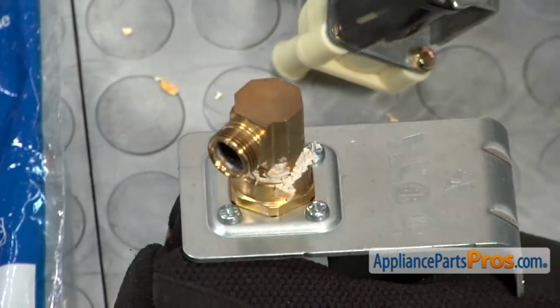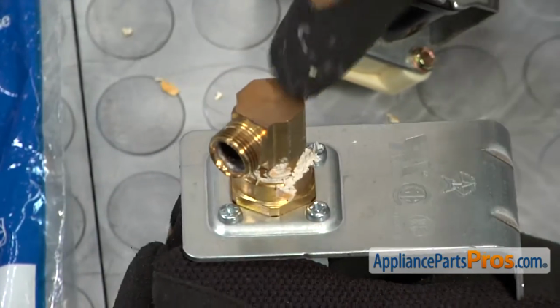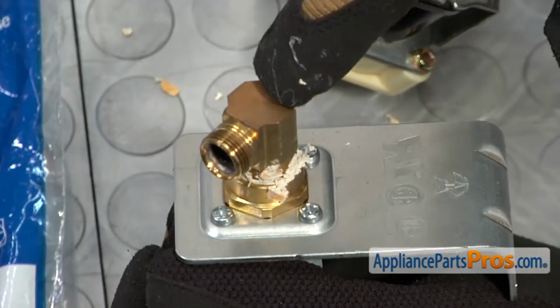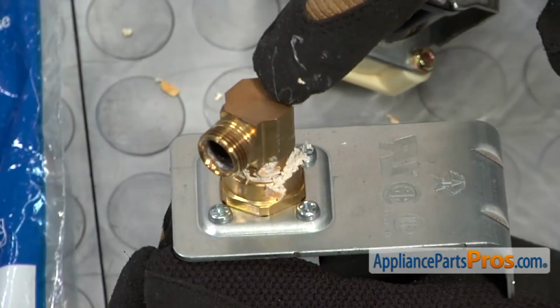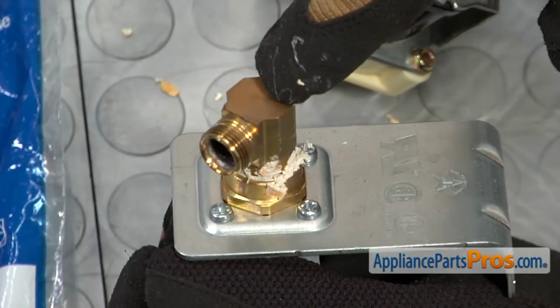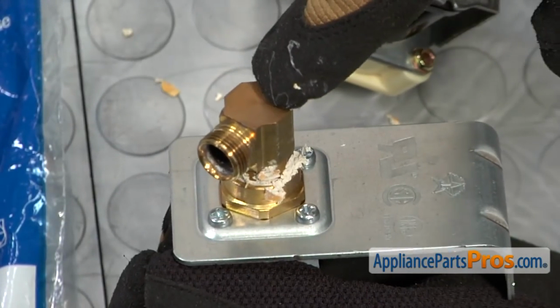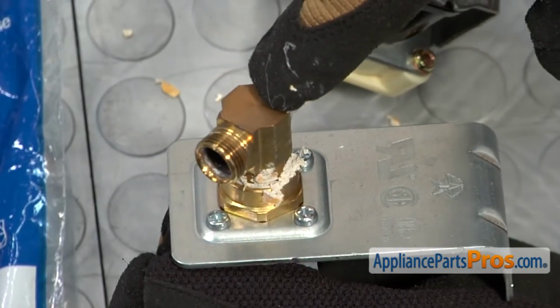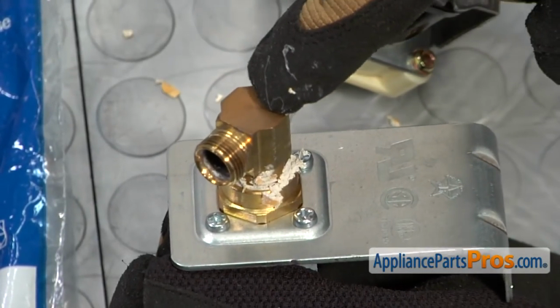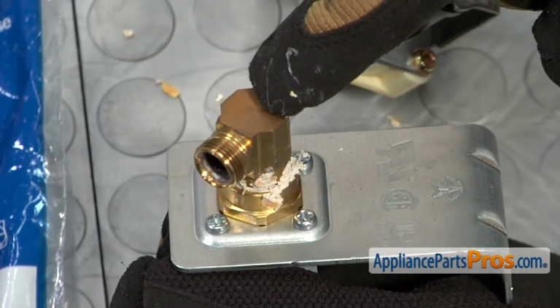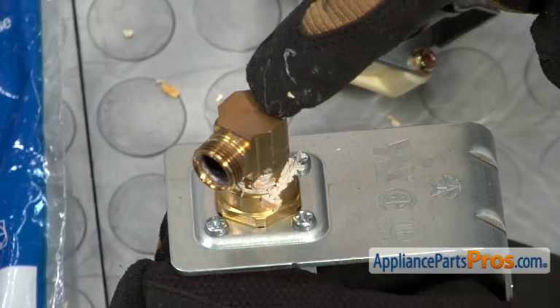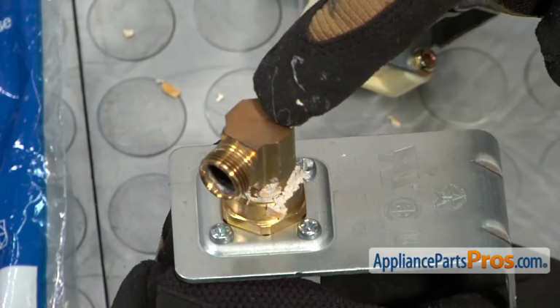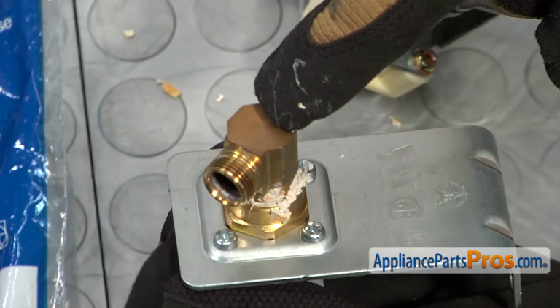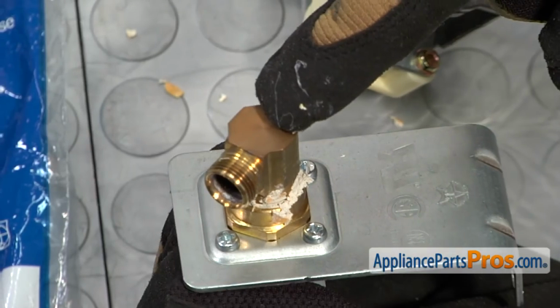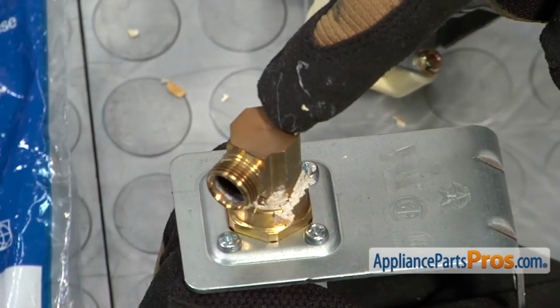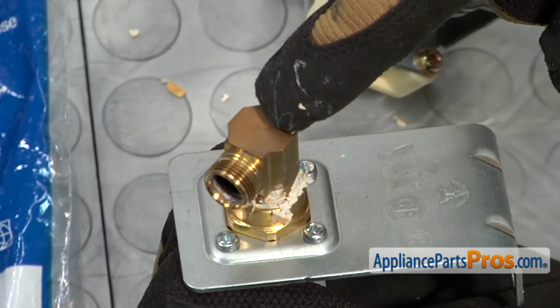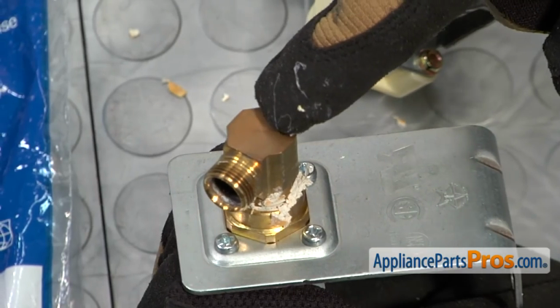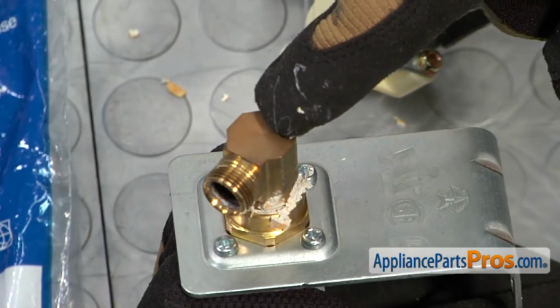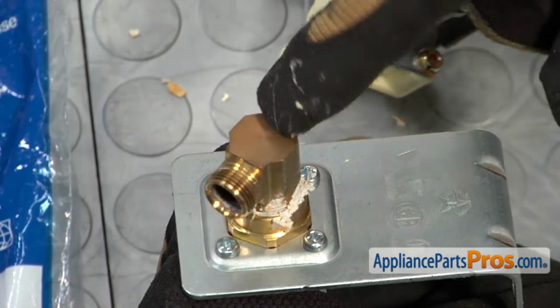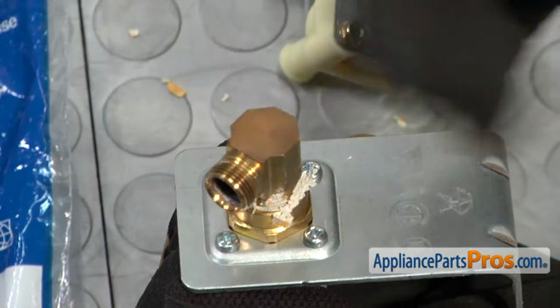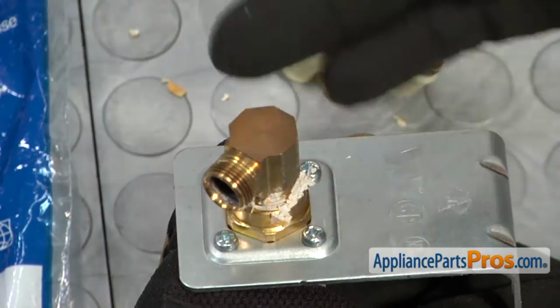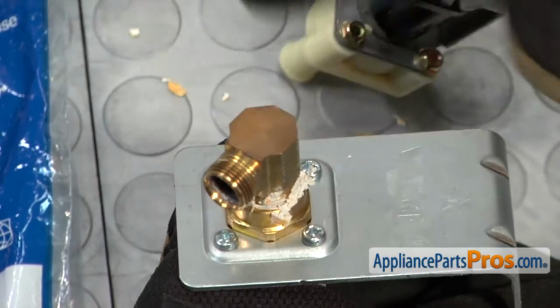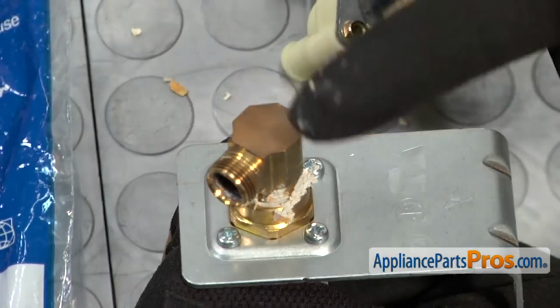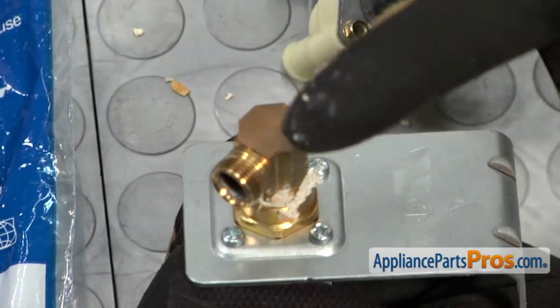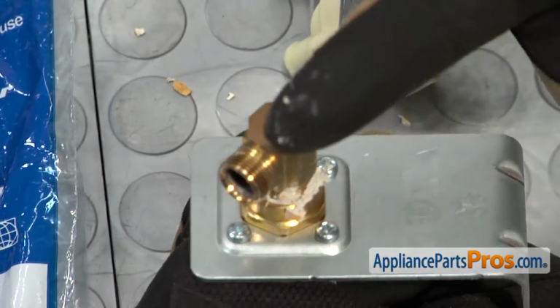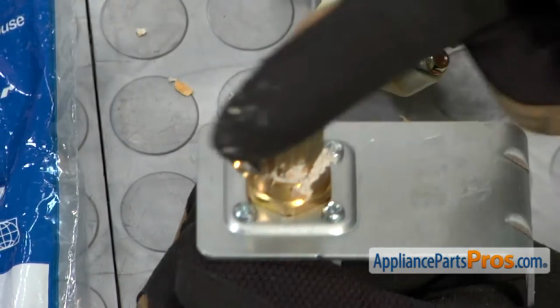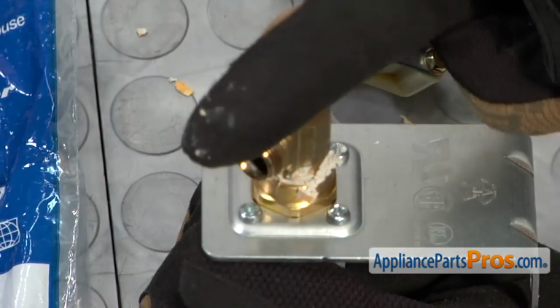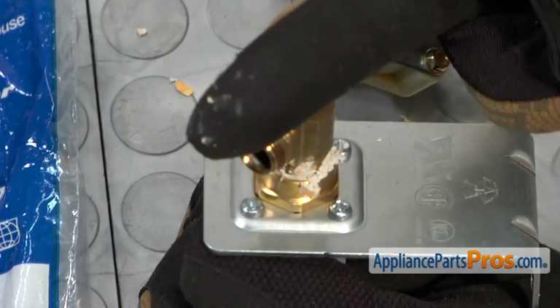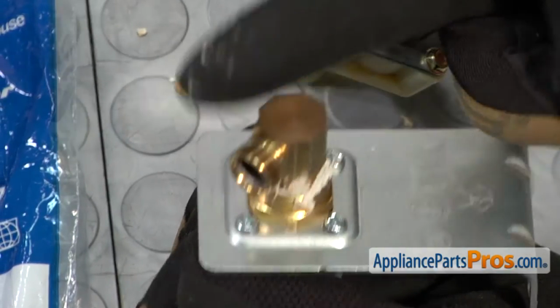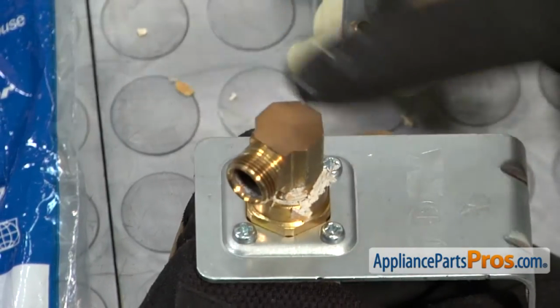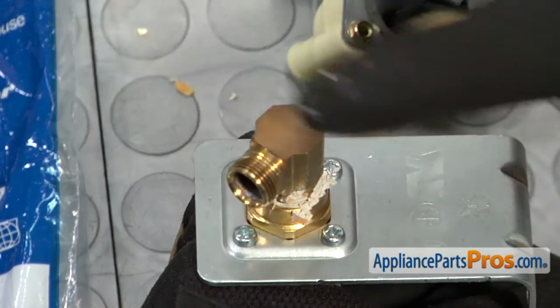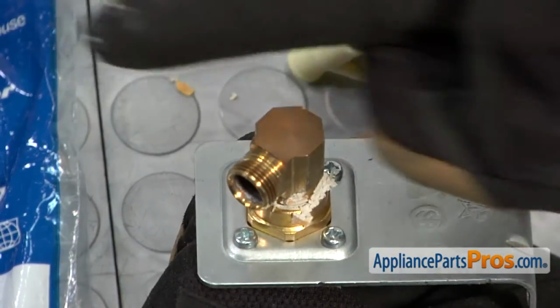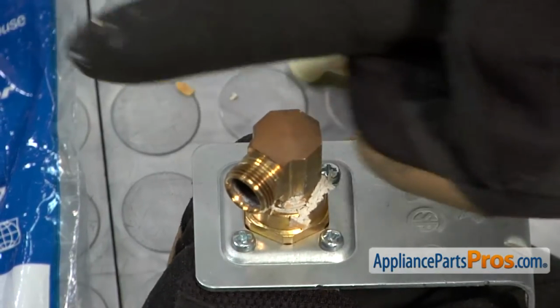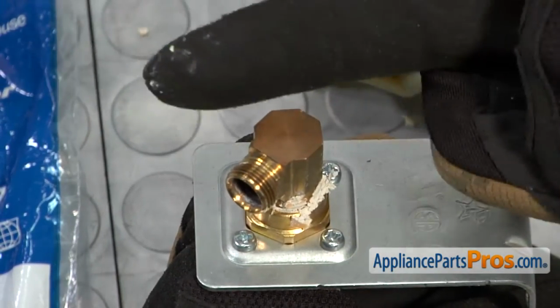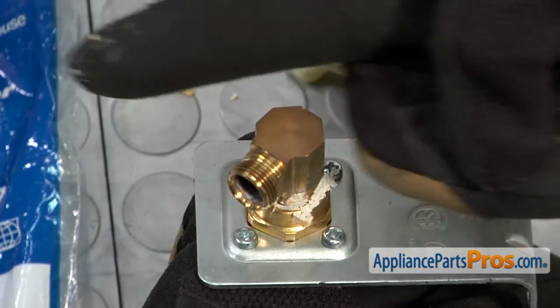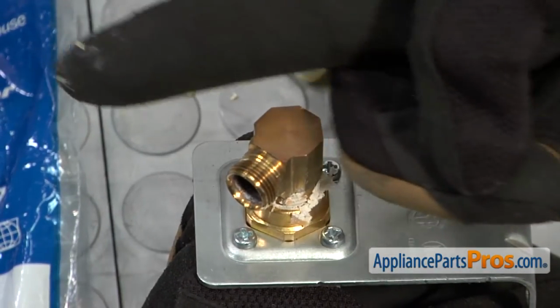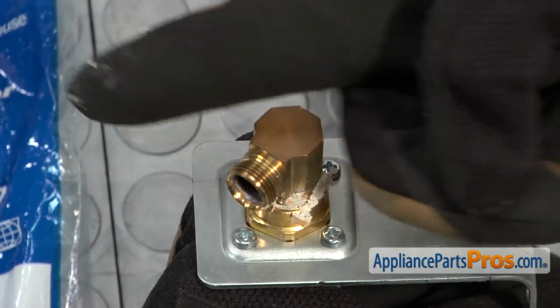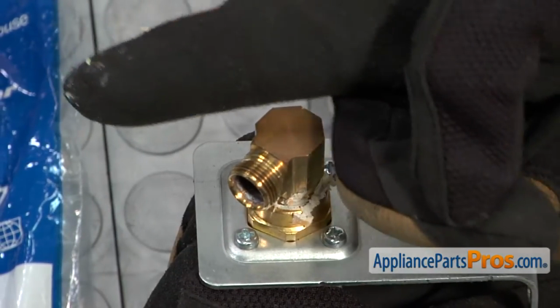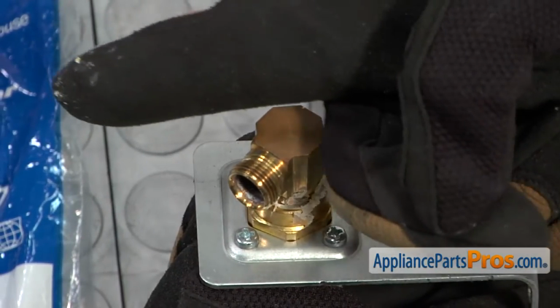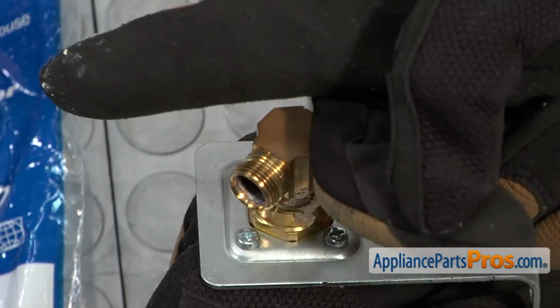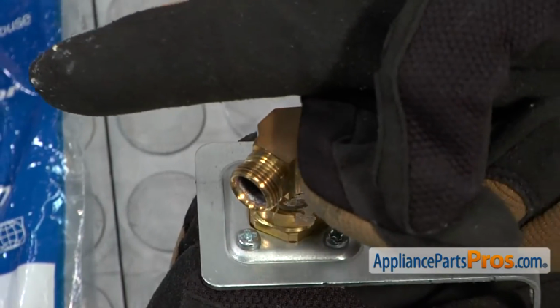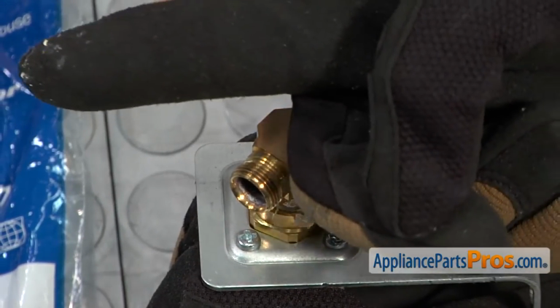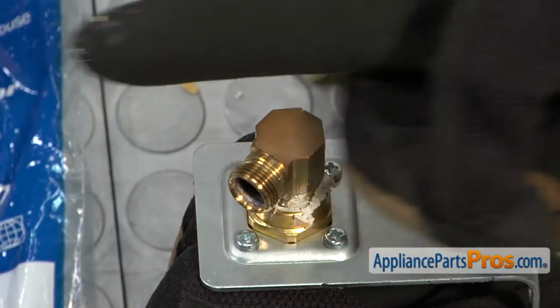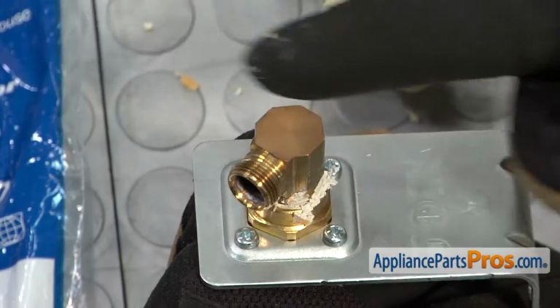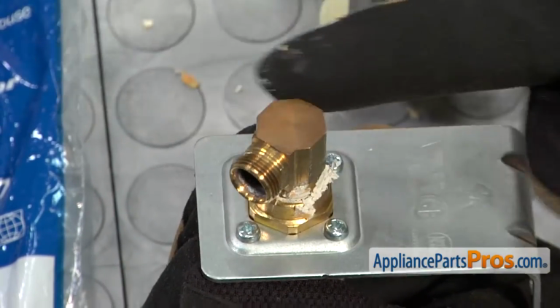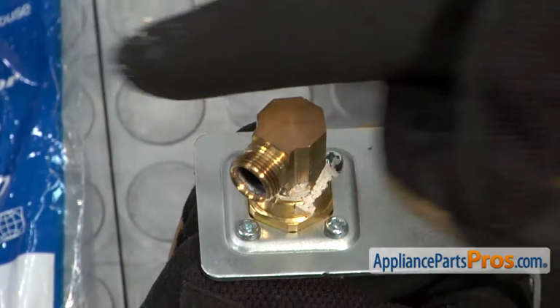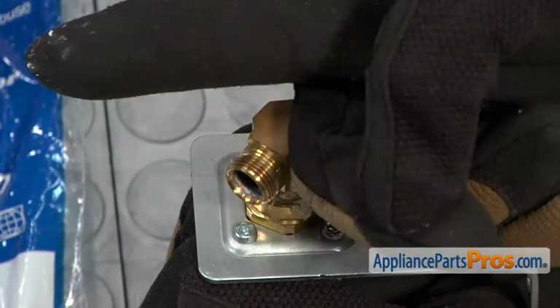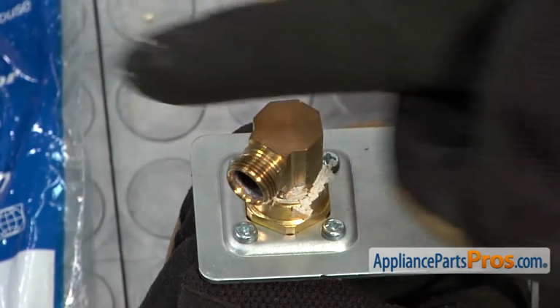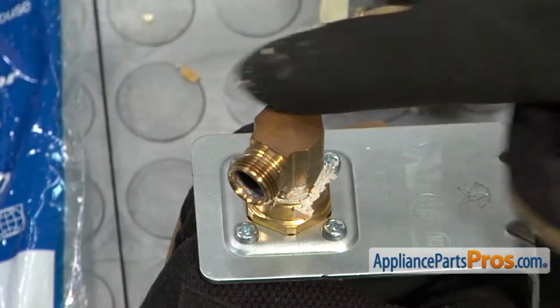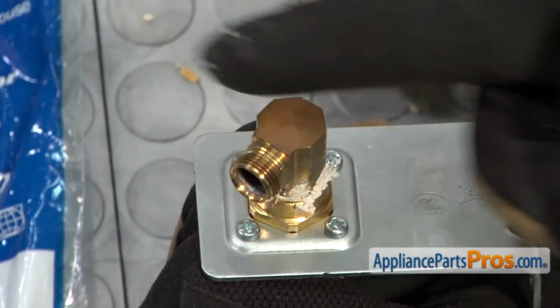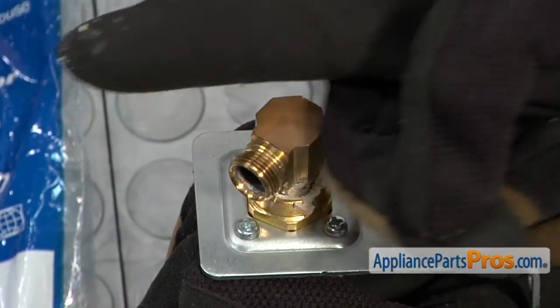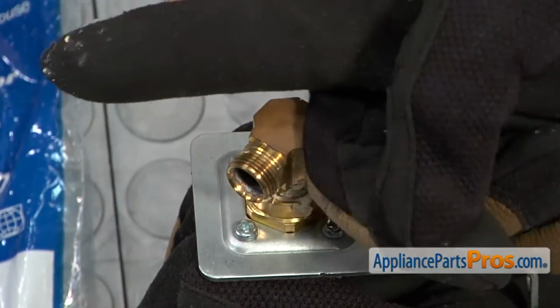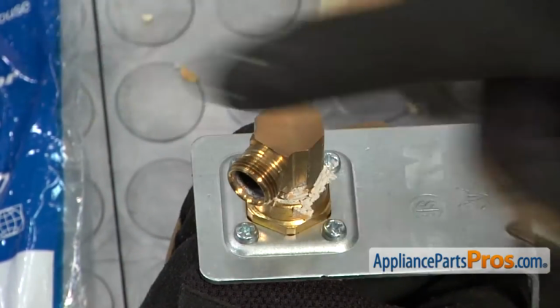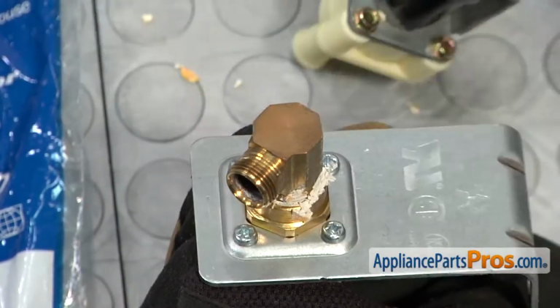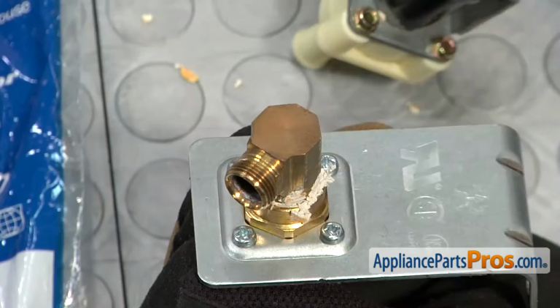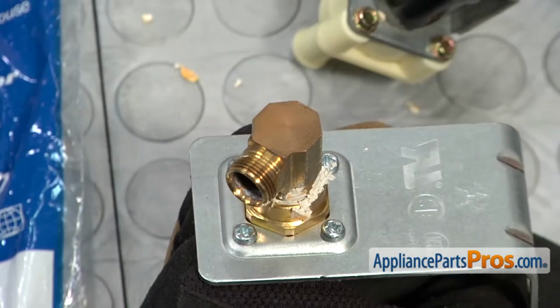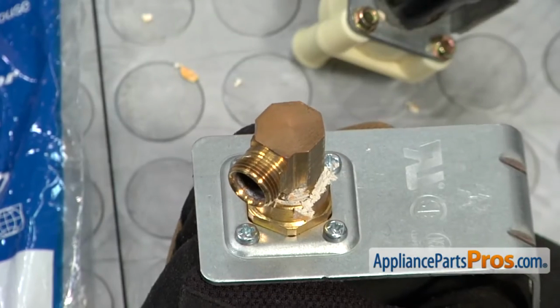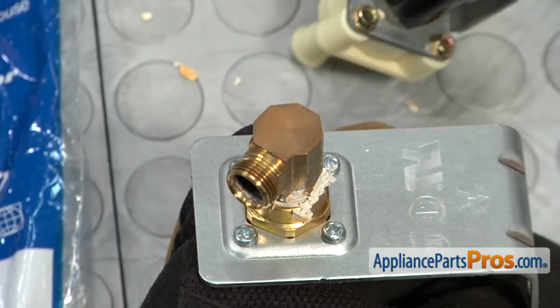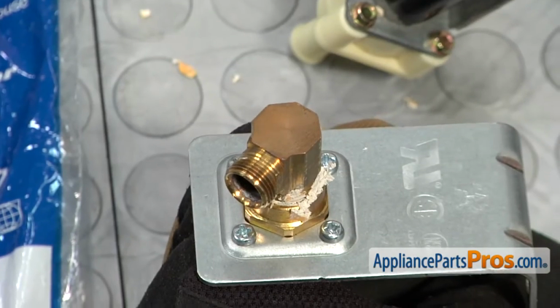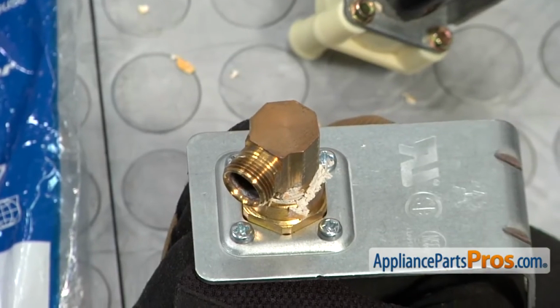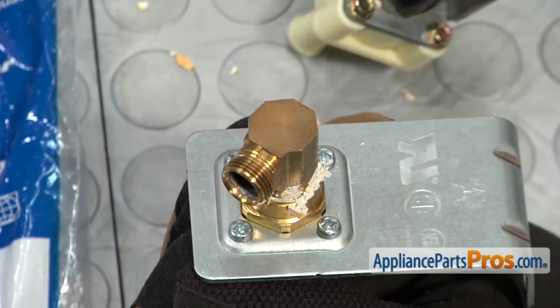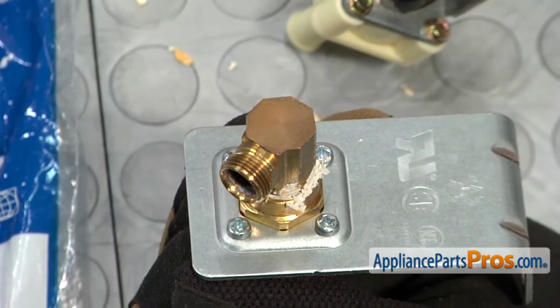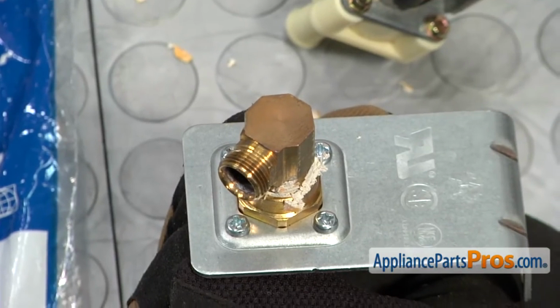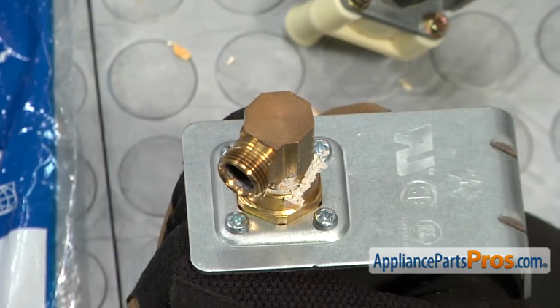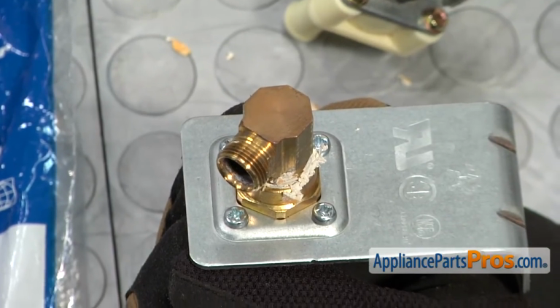Now when you tighten this down, you want to make sure that you point it towards the back of the dishwasher so the hose hooks up to it just like when you took it off.